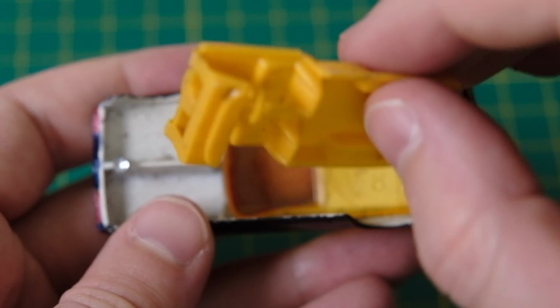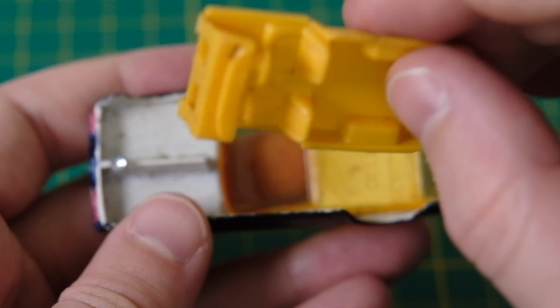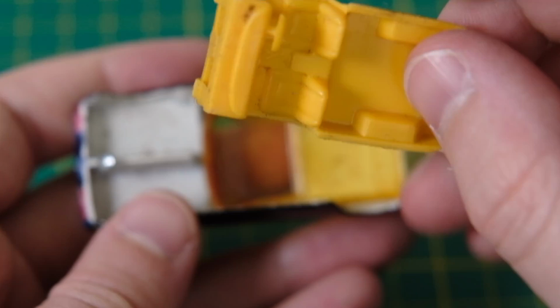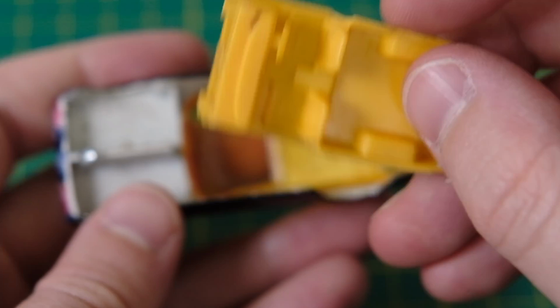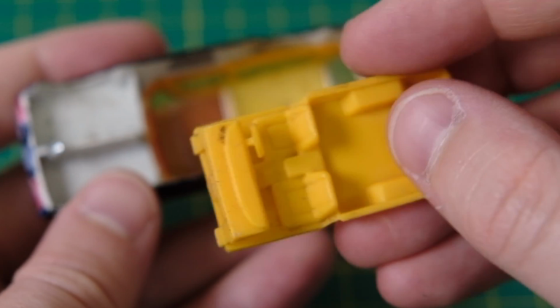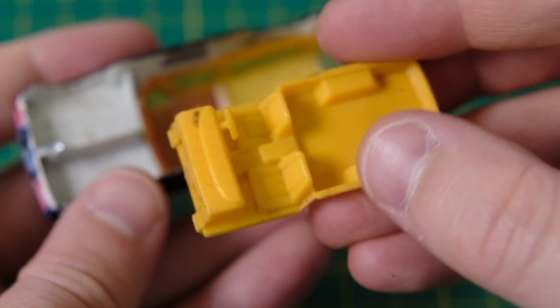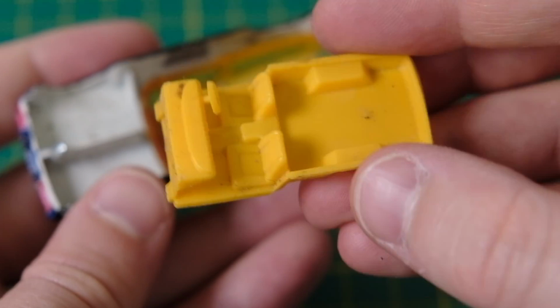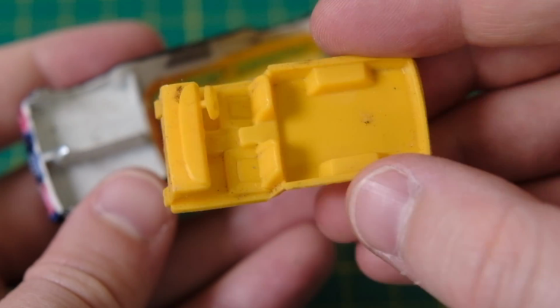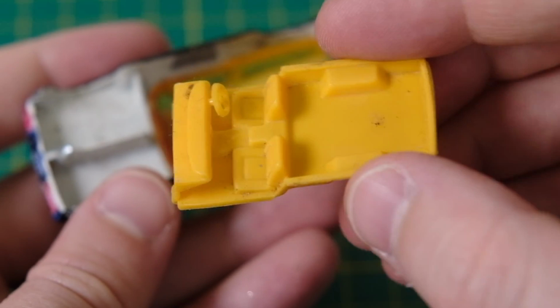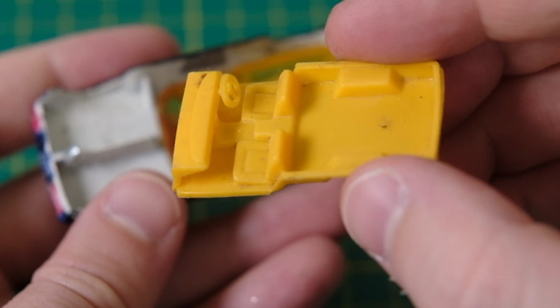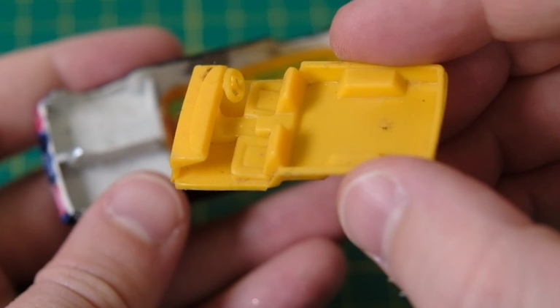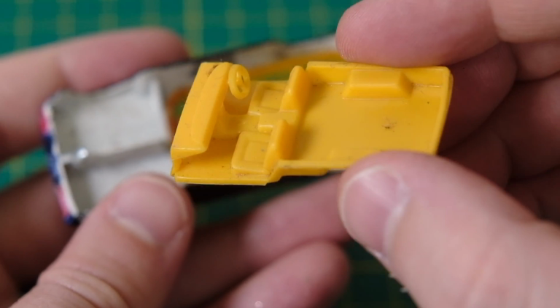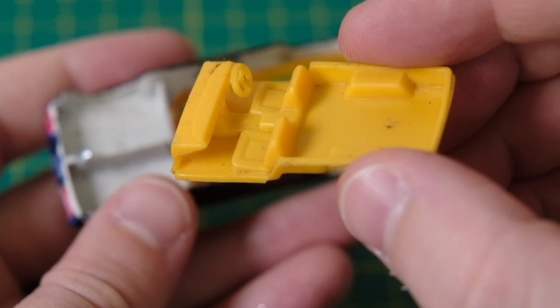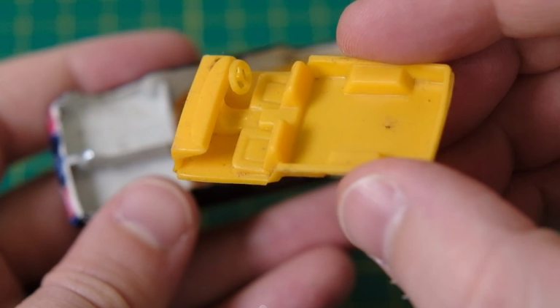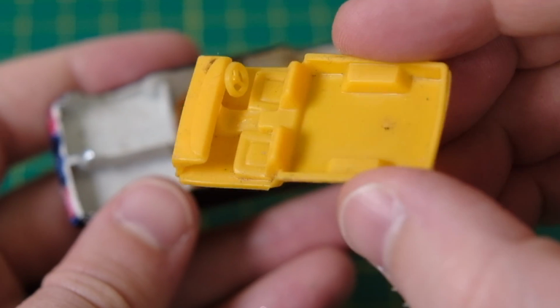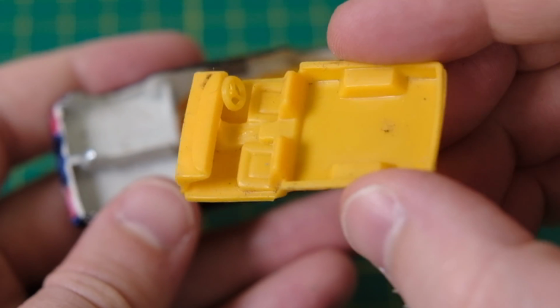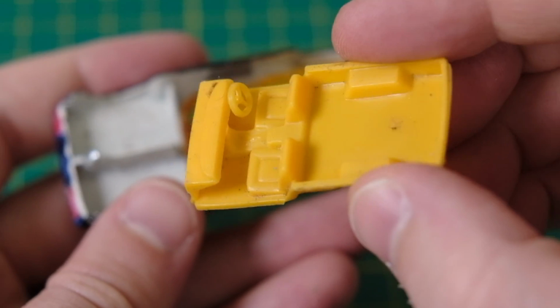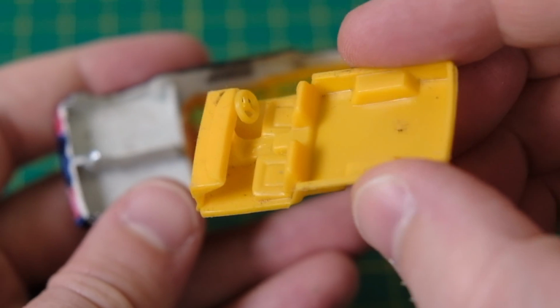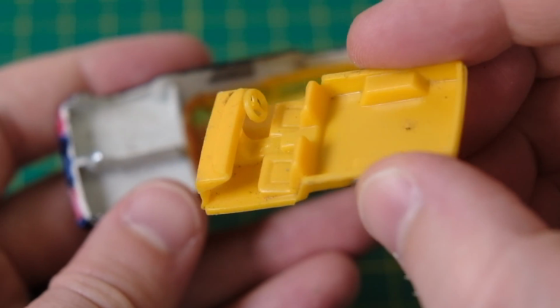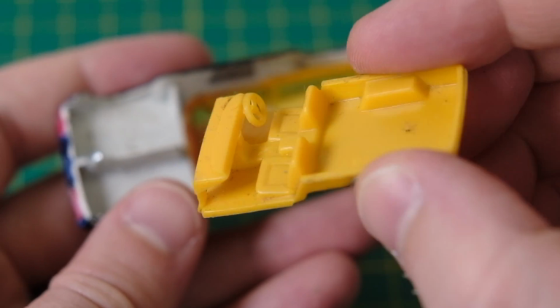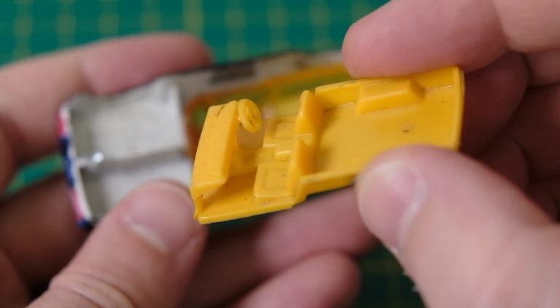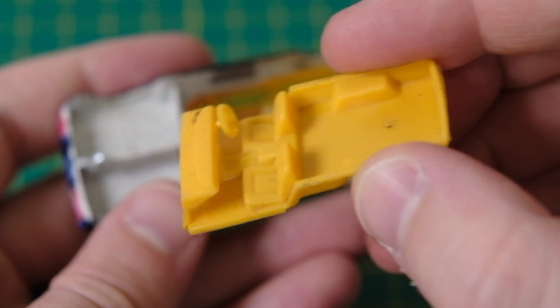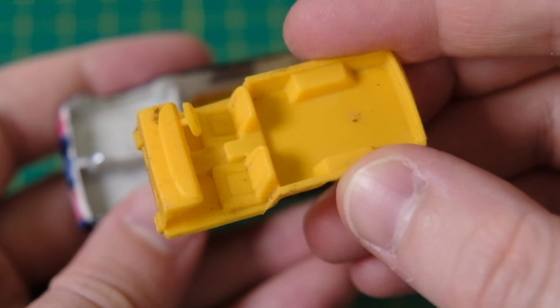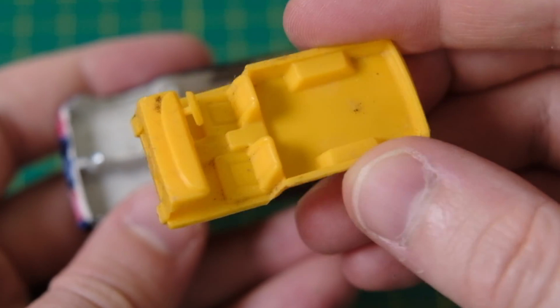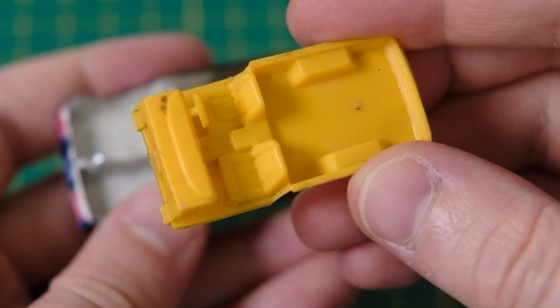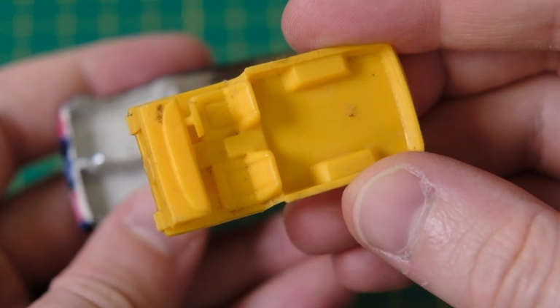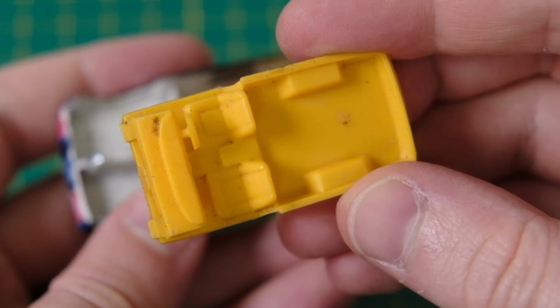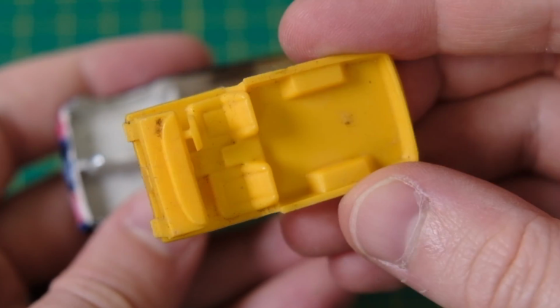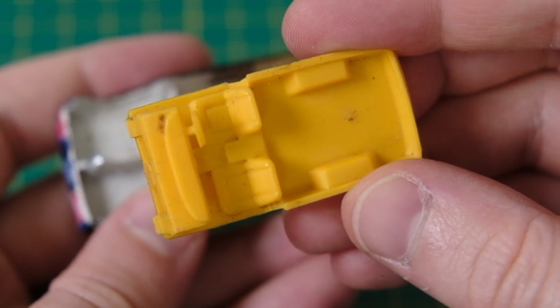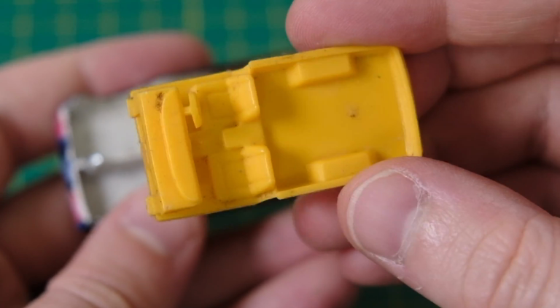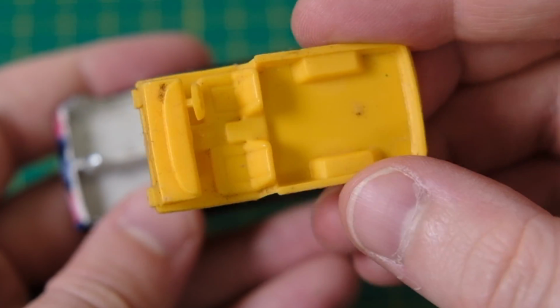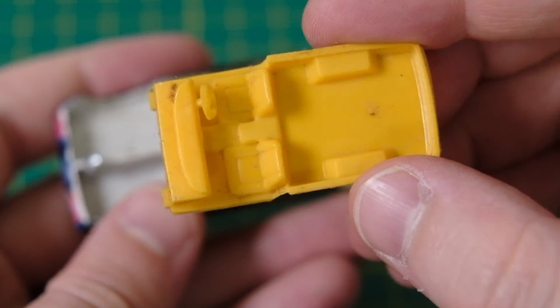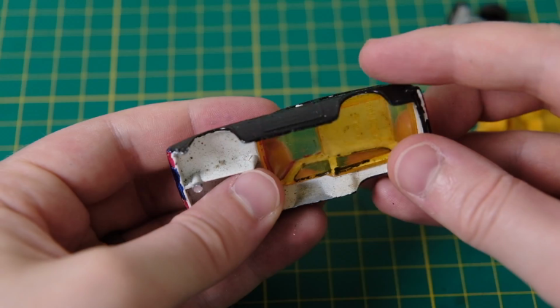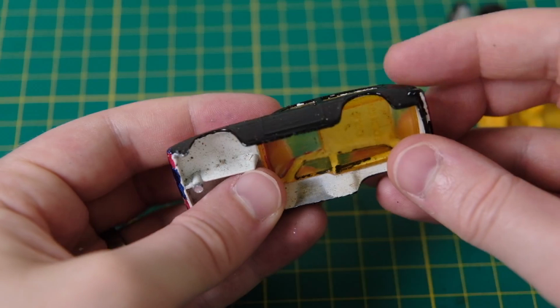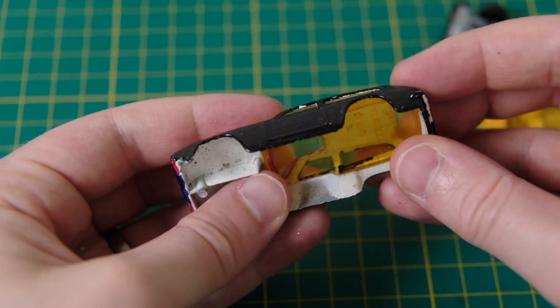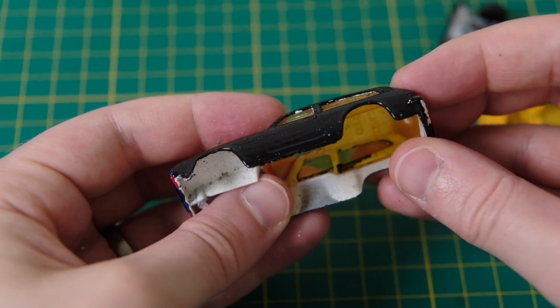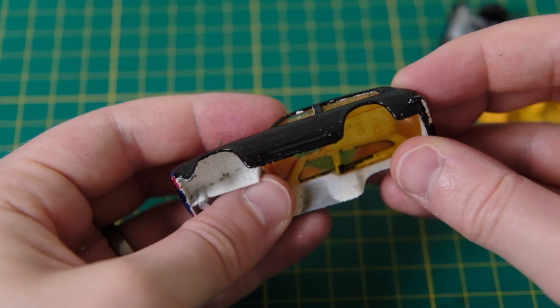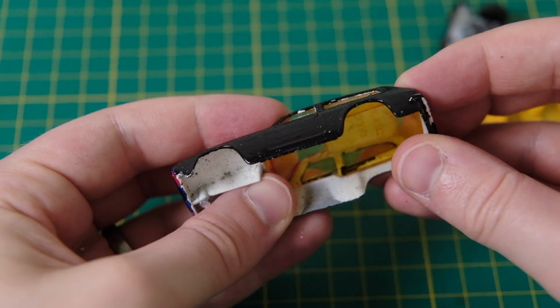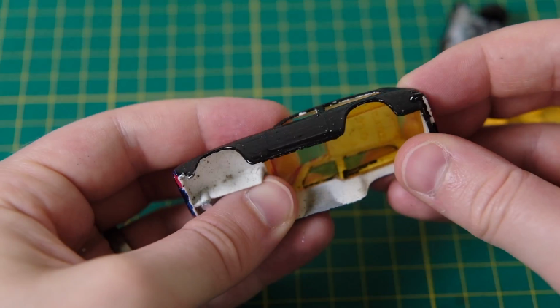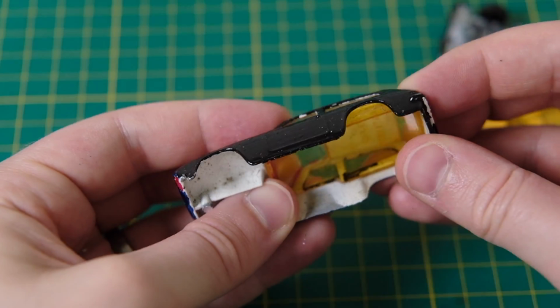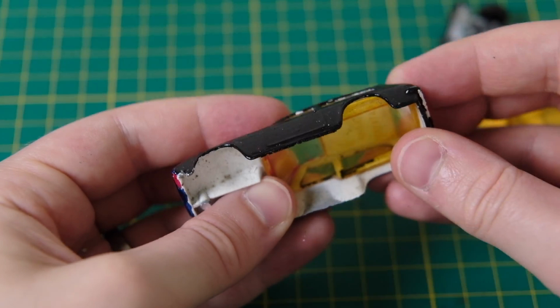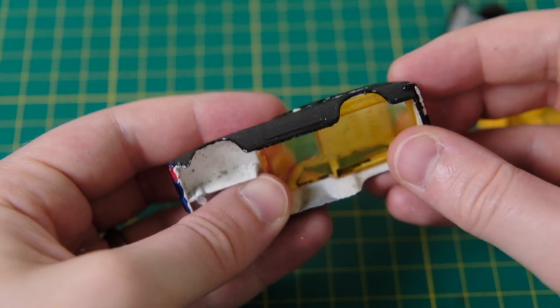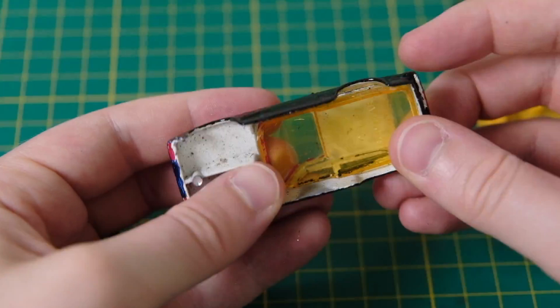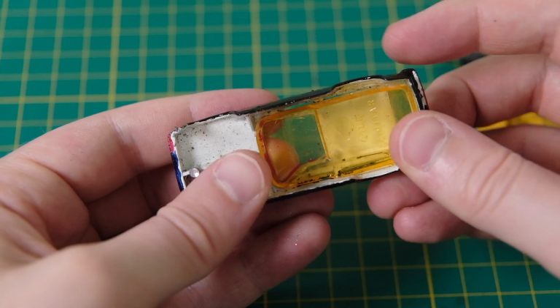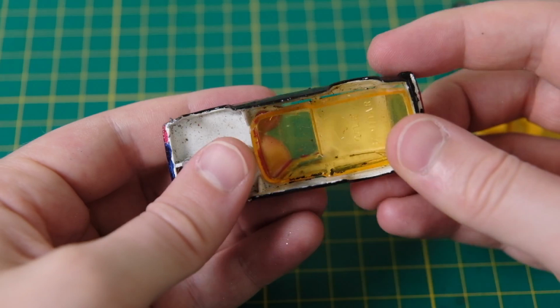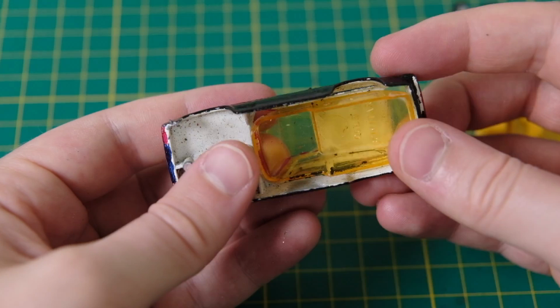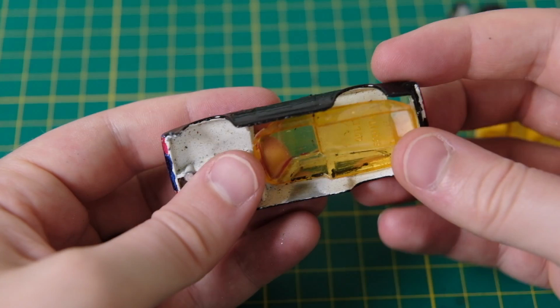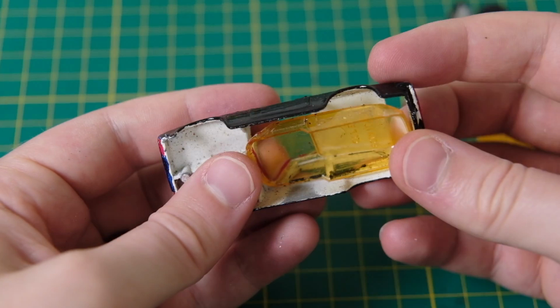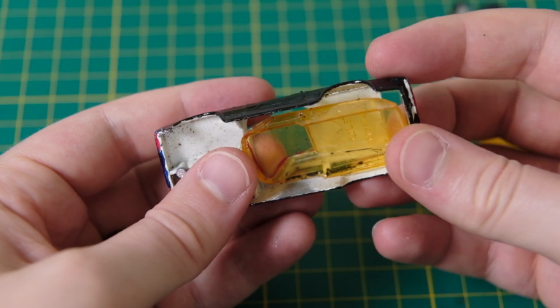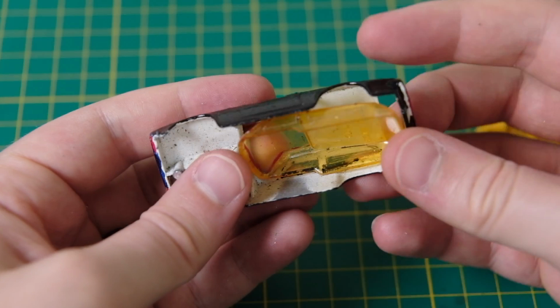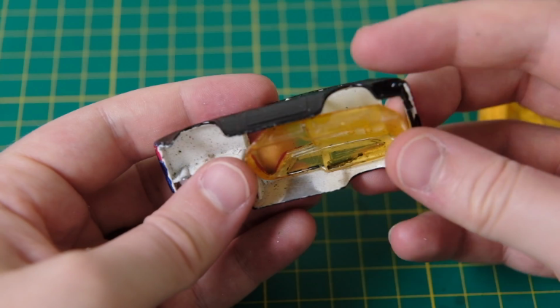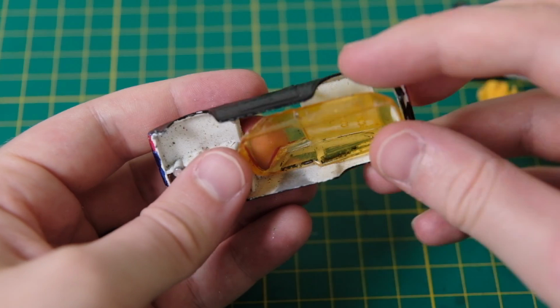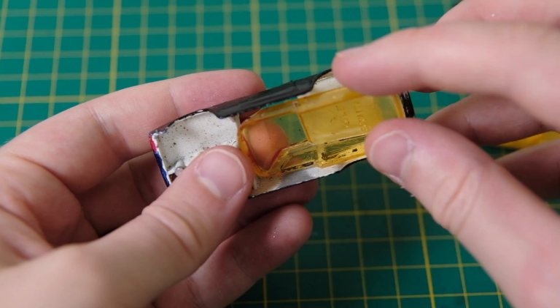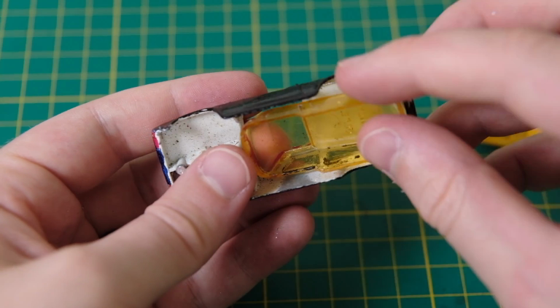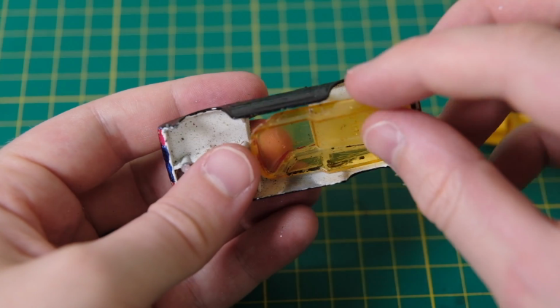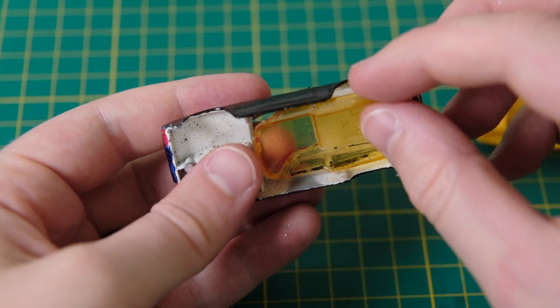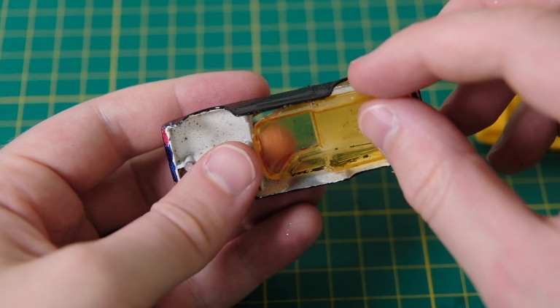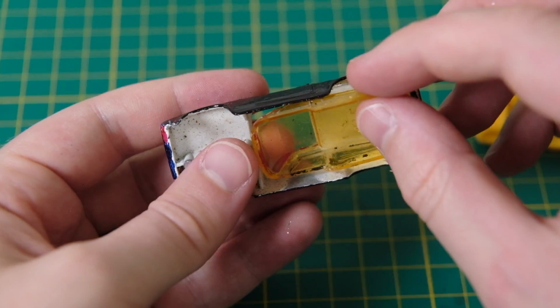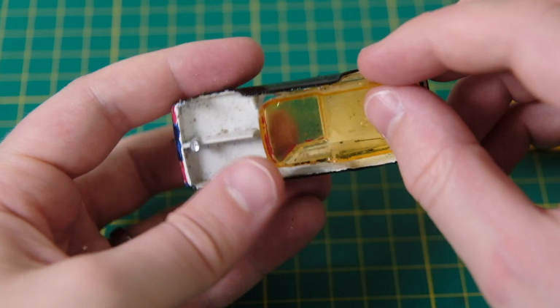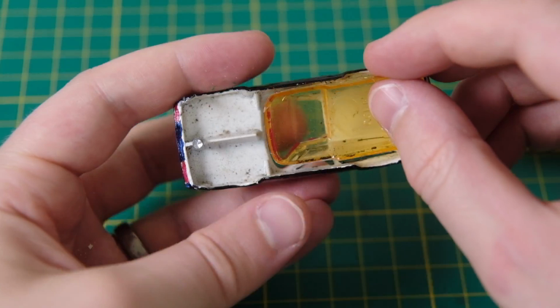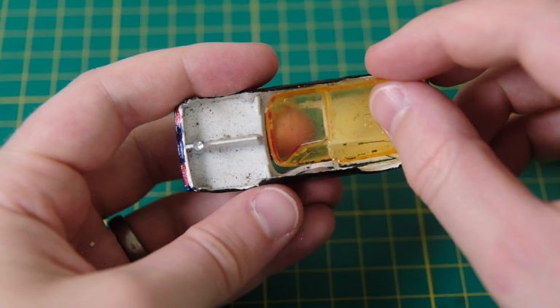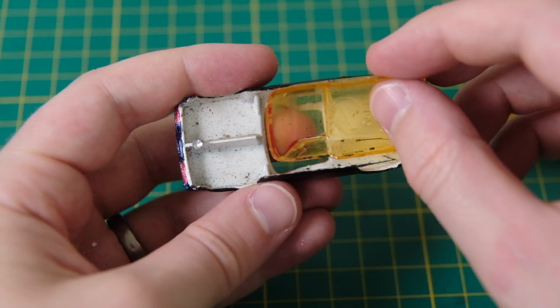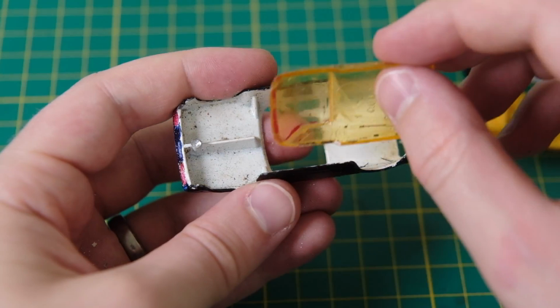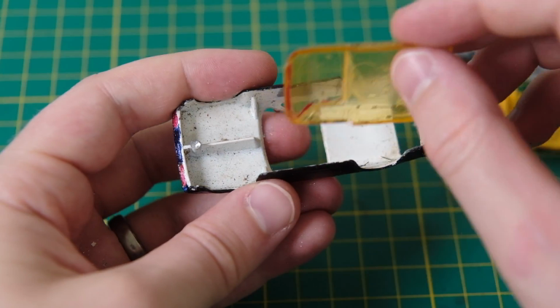As this casting is a replica of the prototype, I'm going to restore this model in a copper colour similar to the original design drawing.